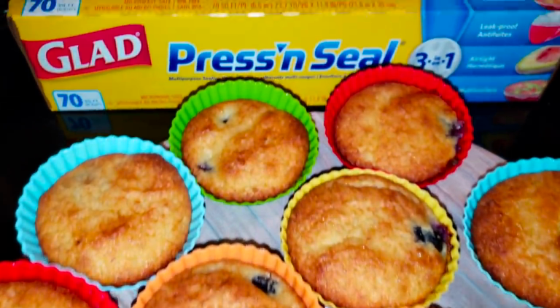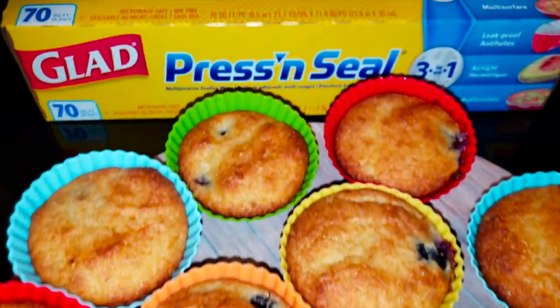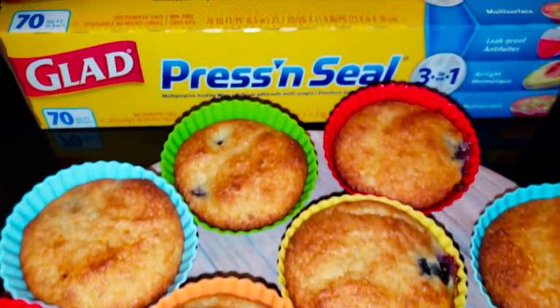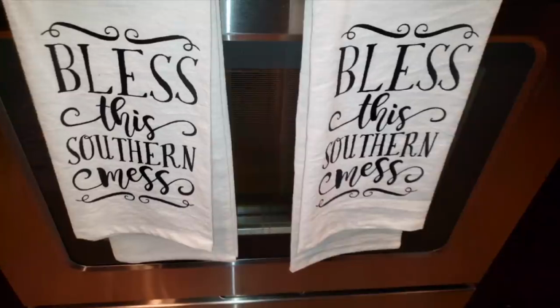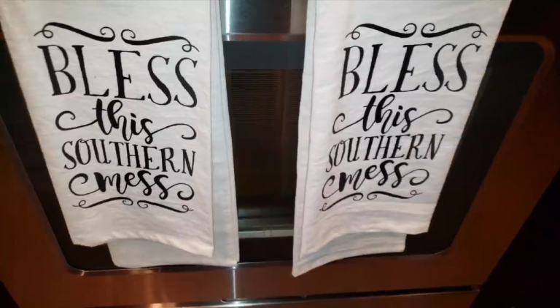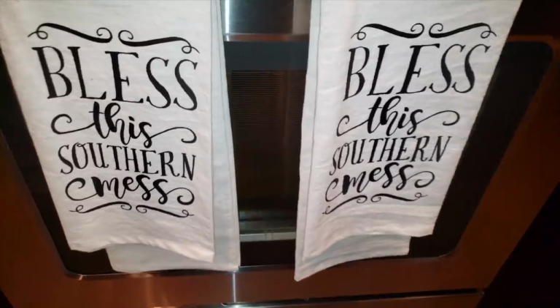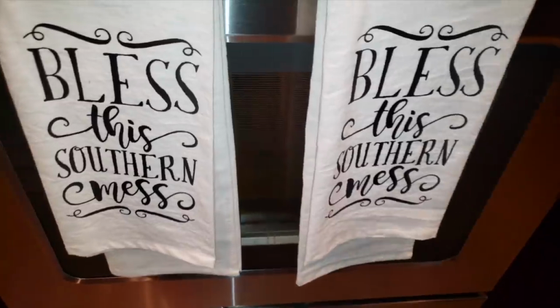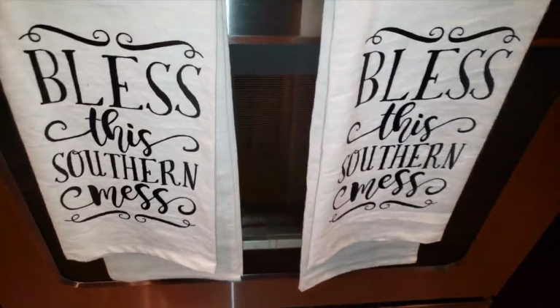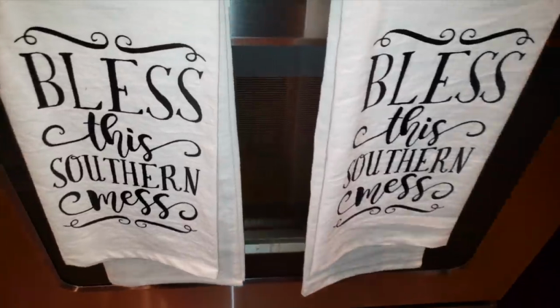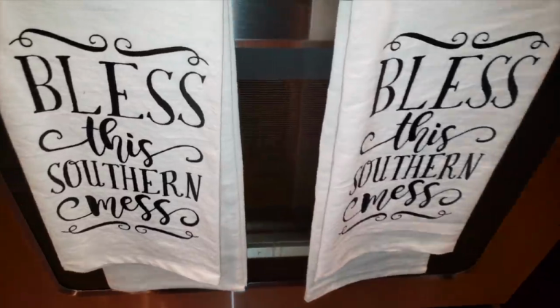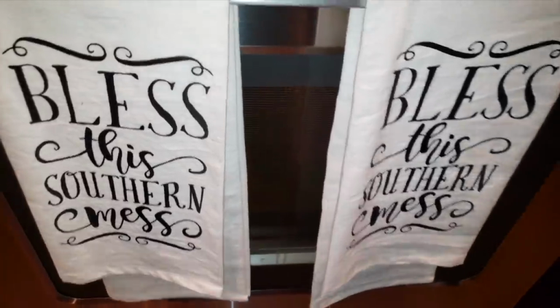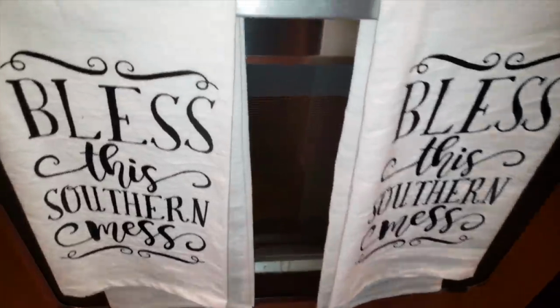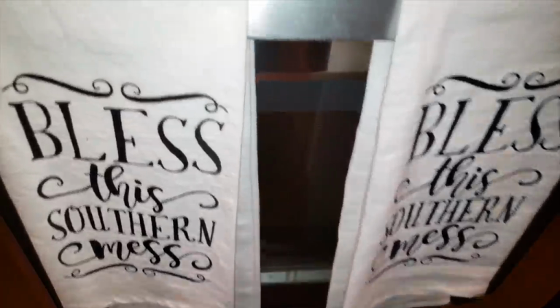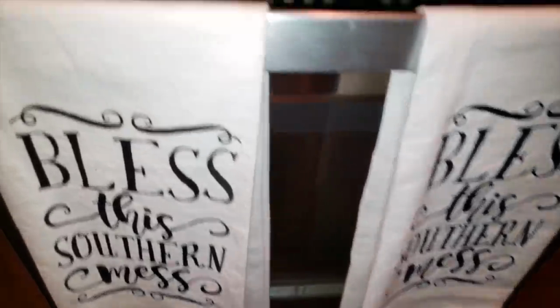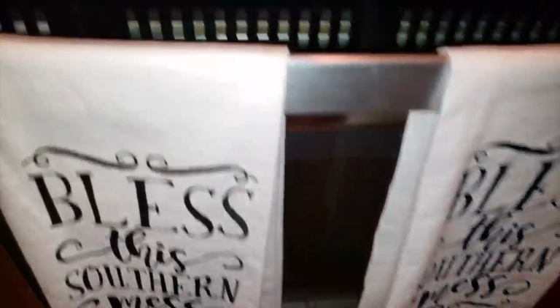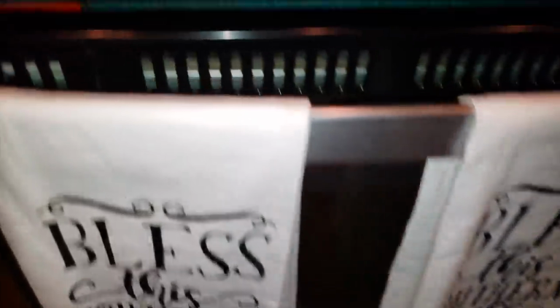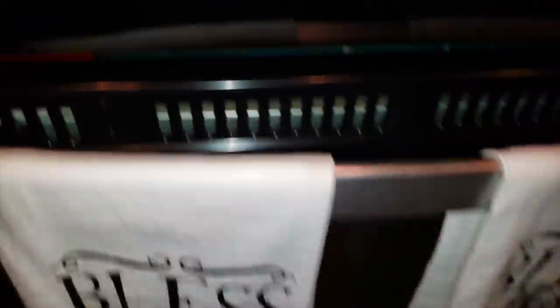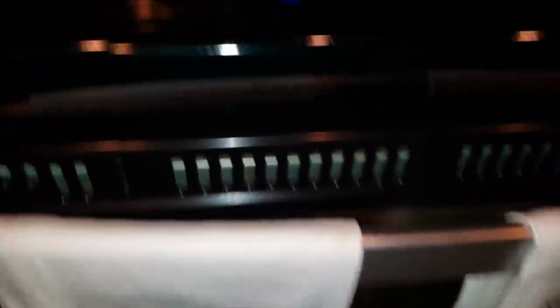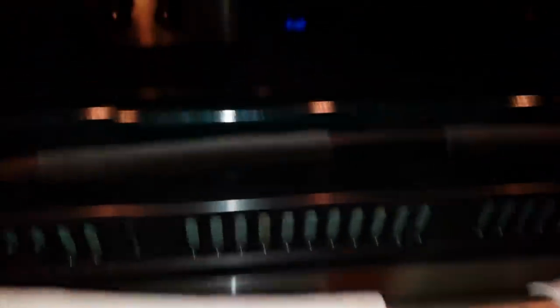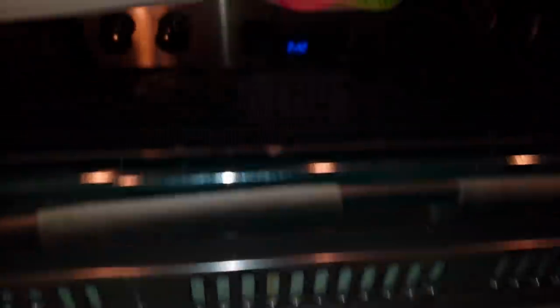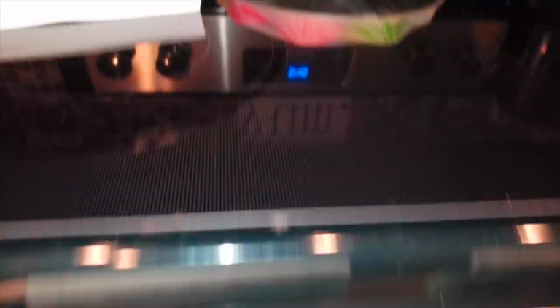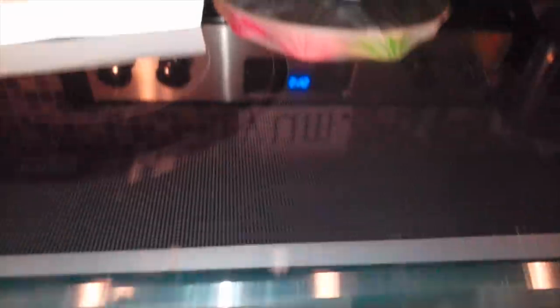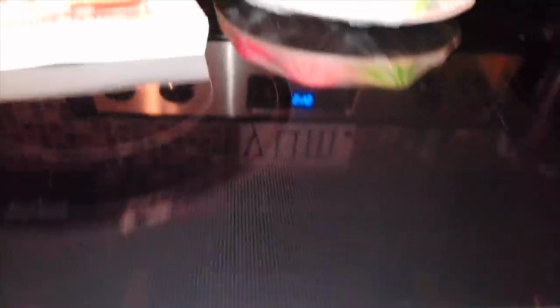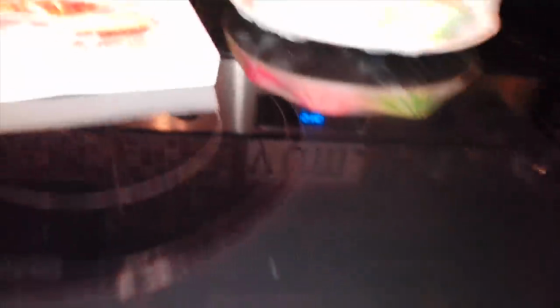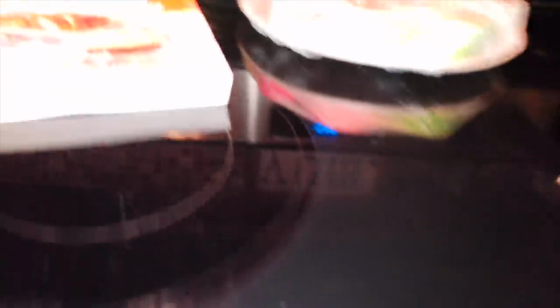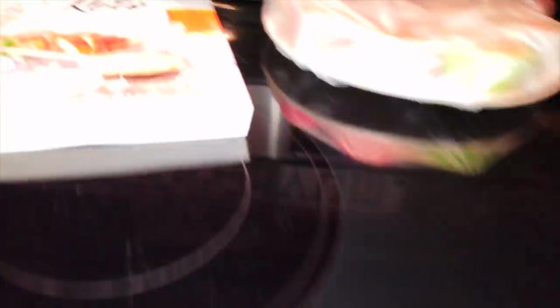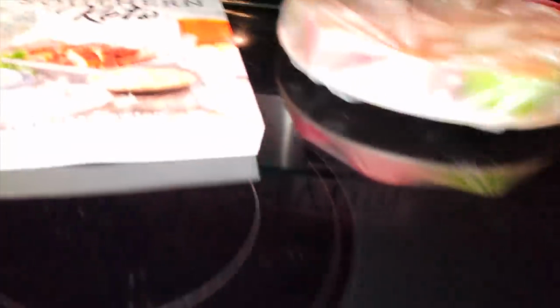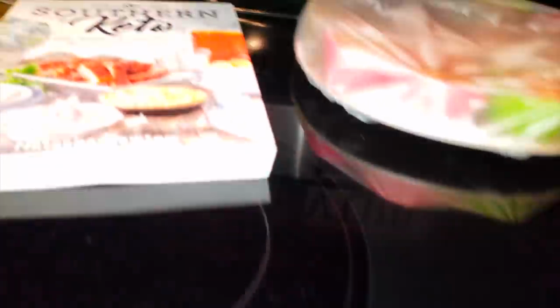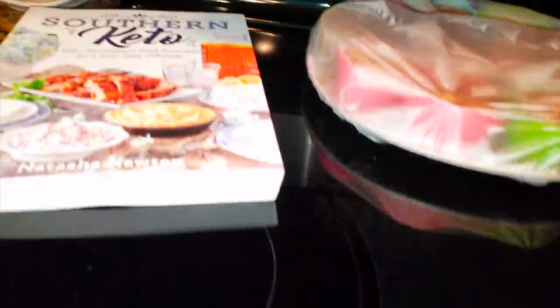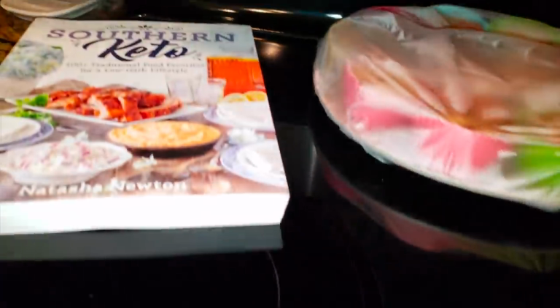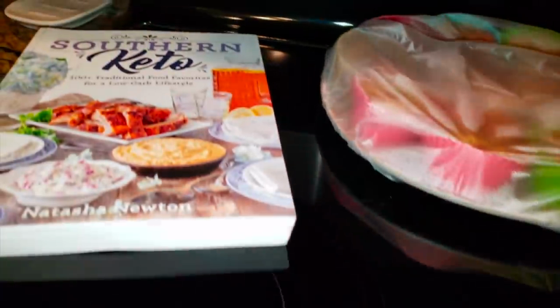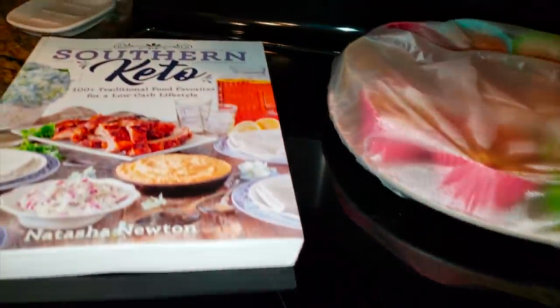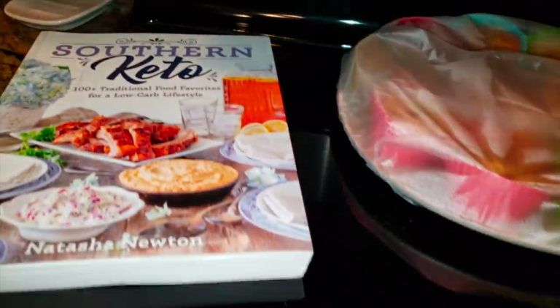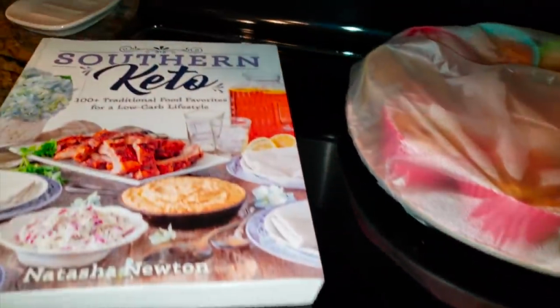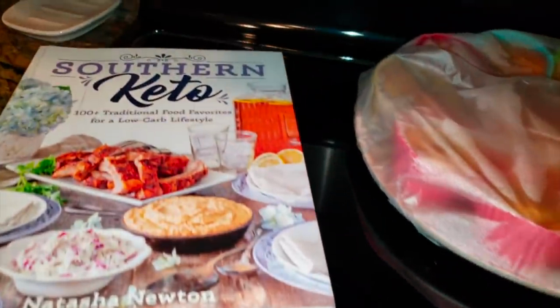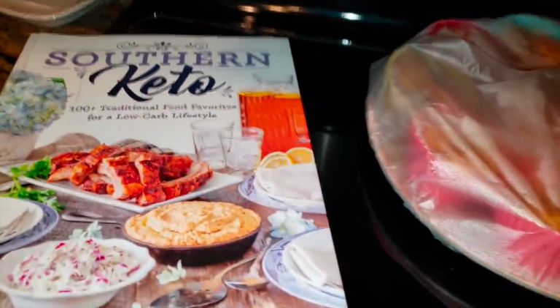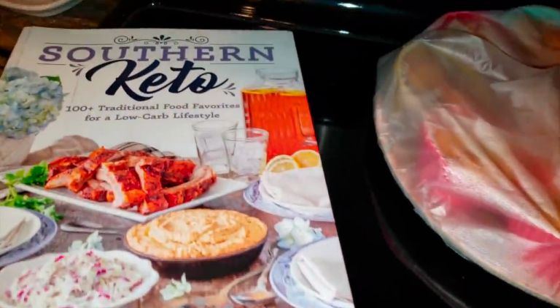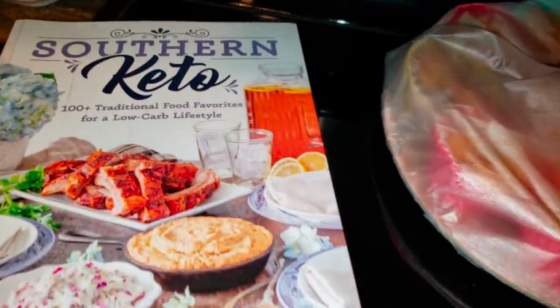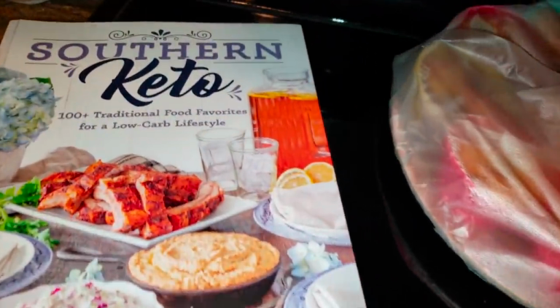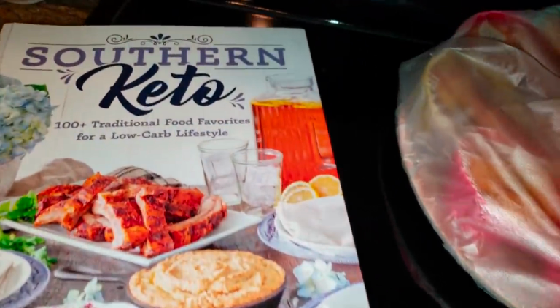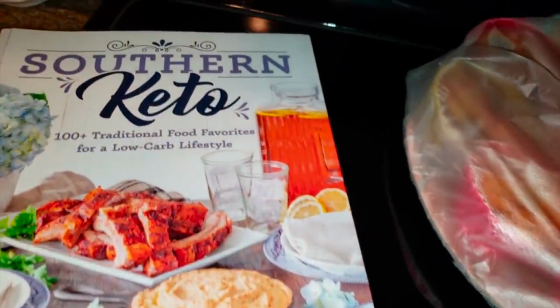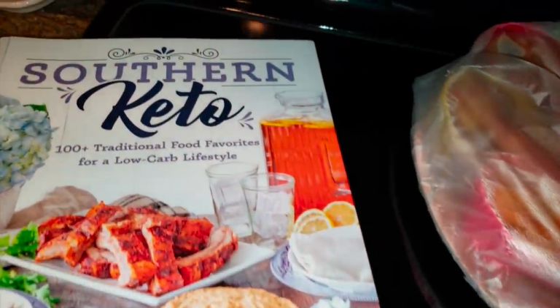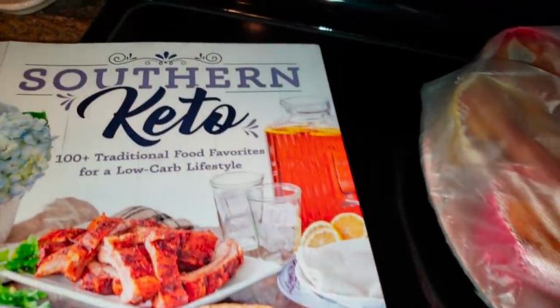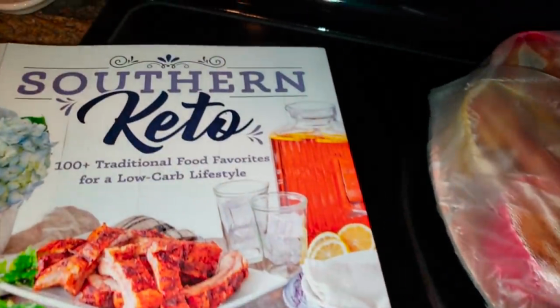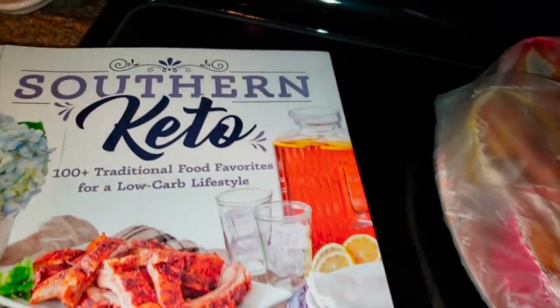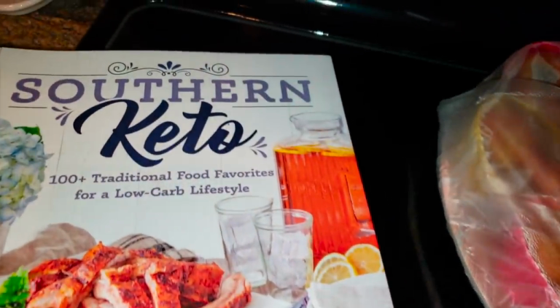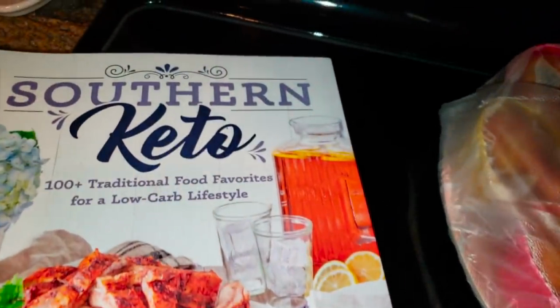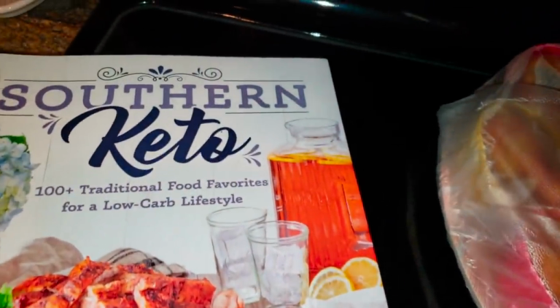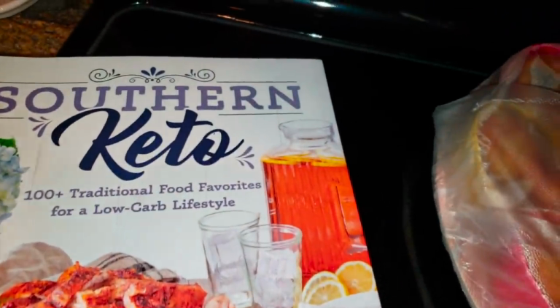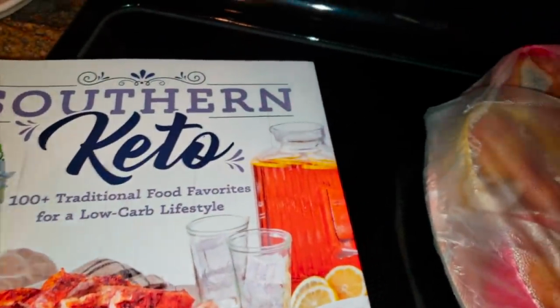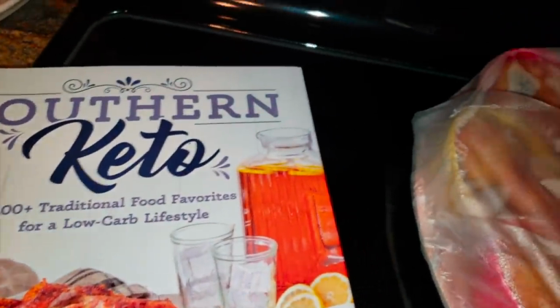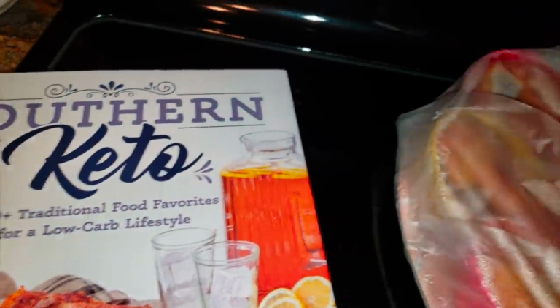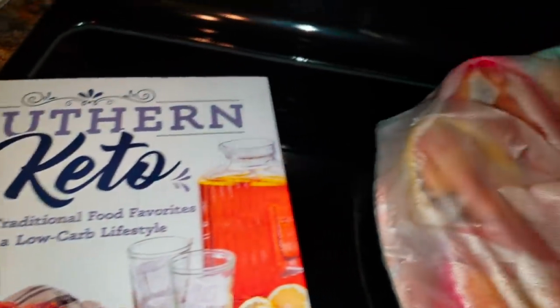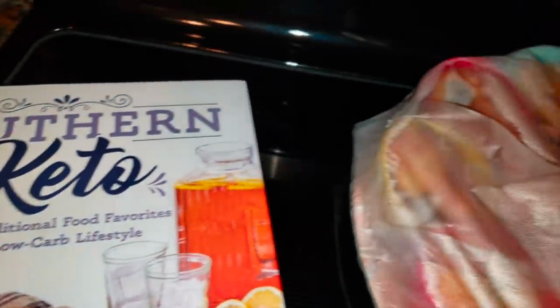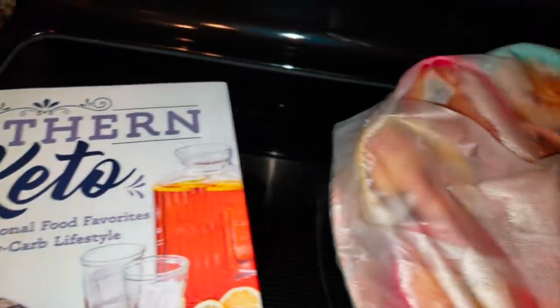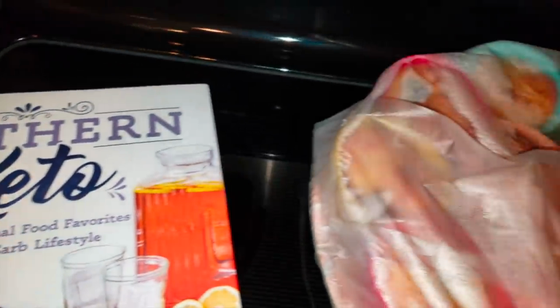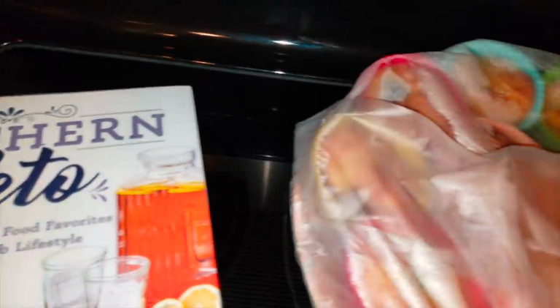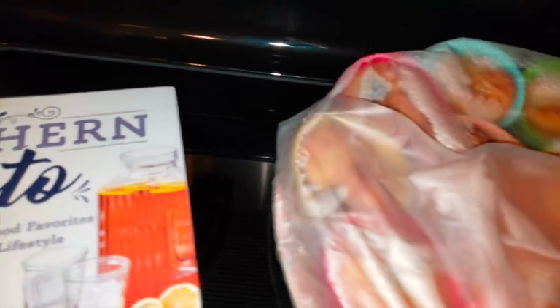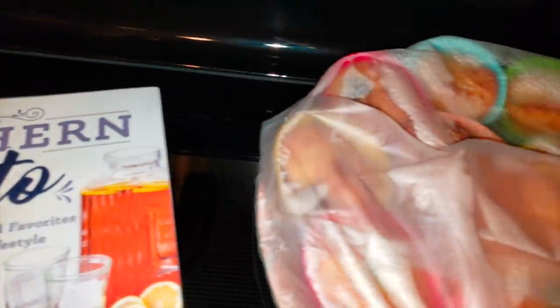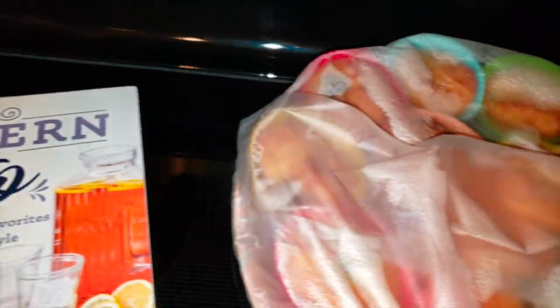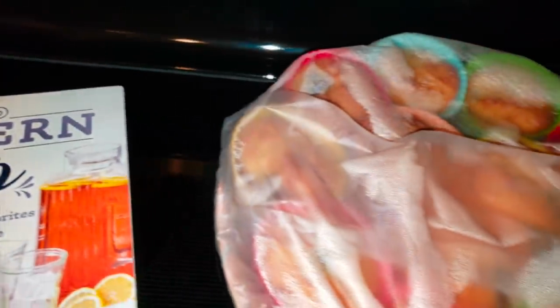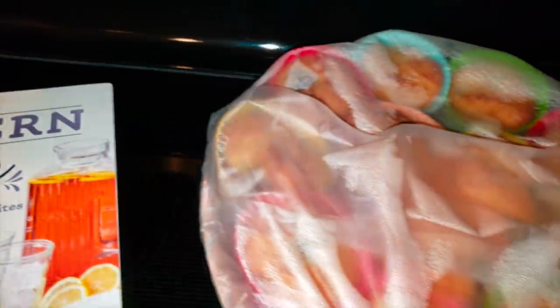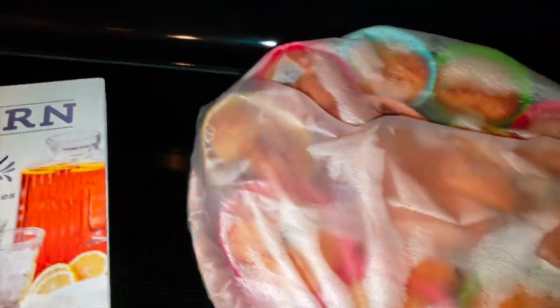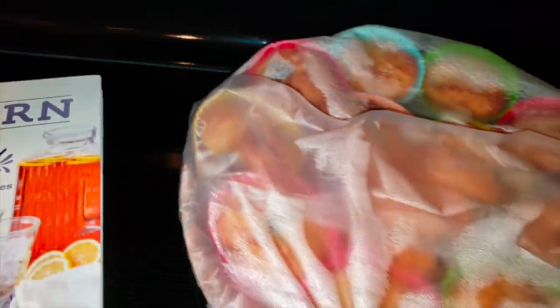Put some press and seal on these bad boys, and you can take two on the go every morning for a really low-carb option.